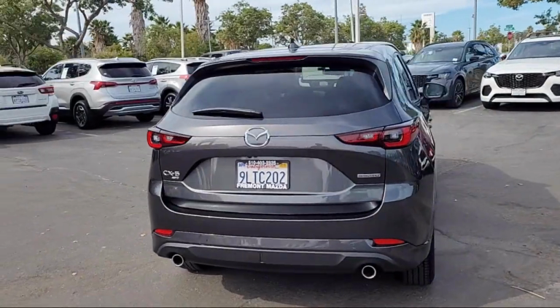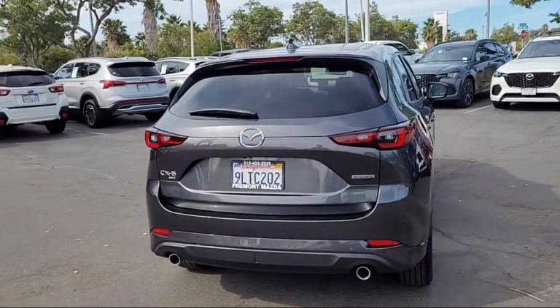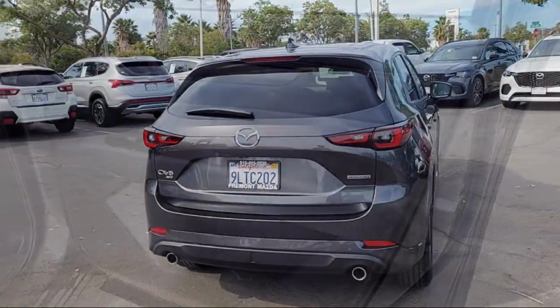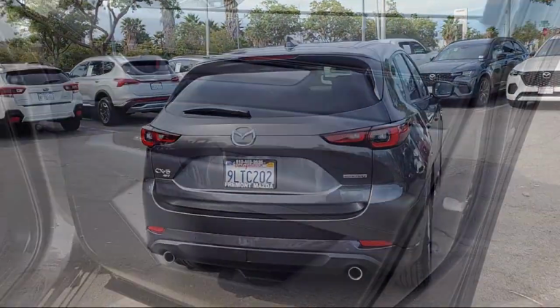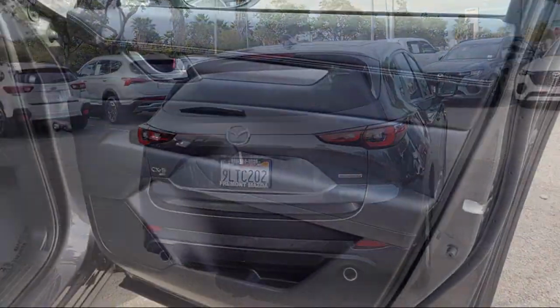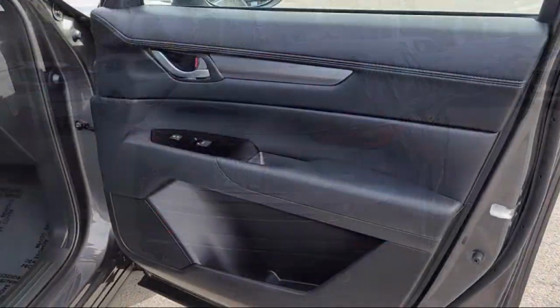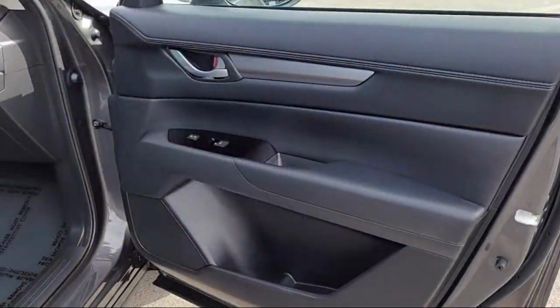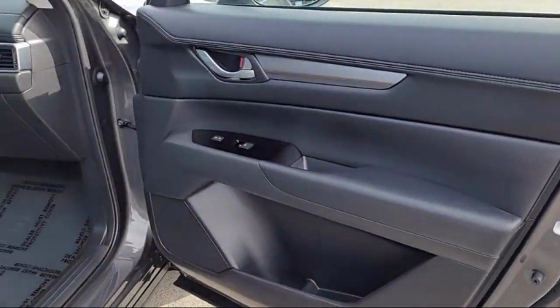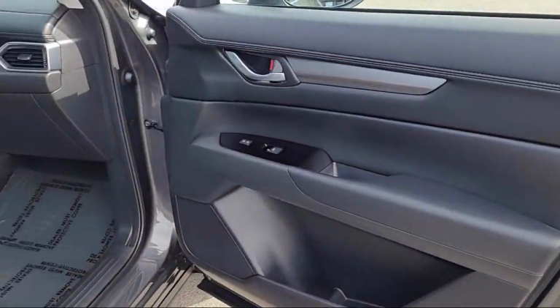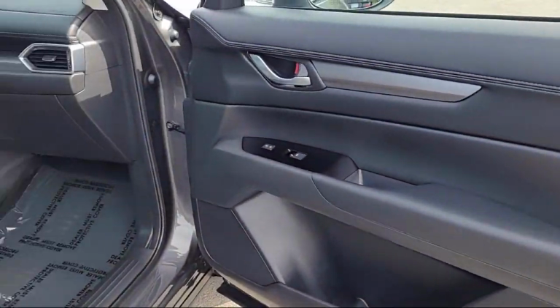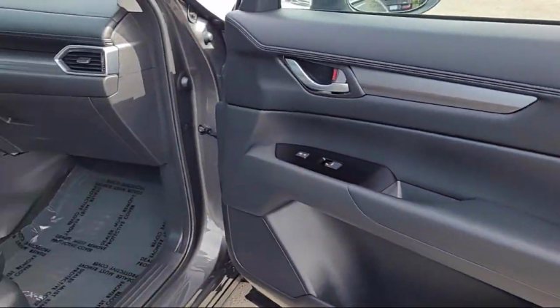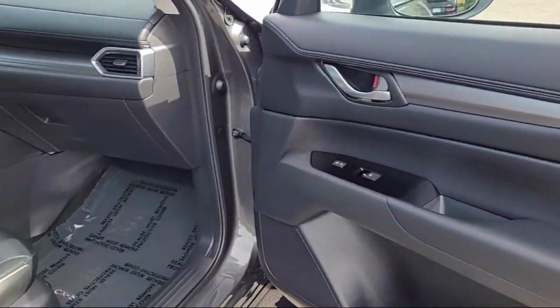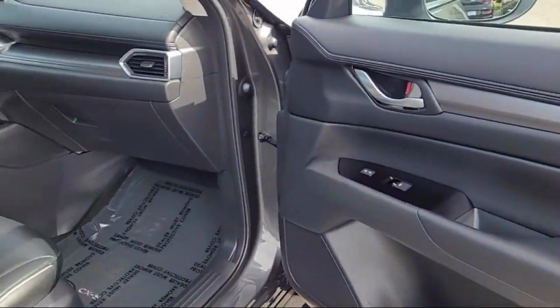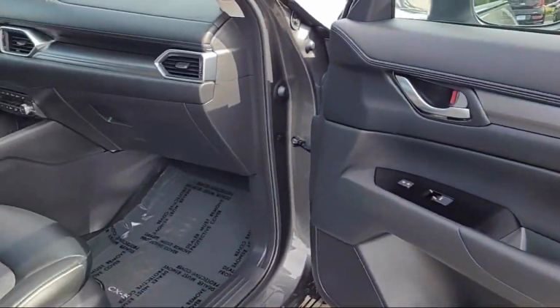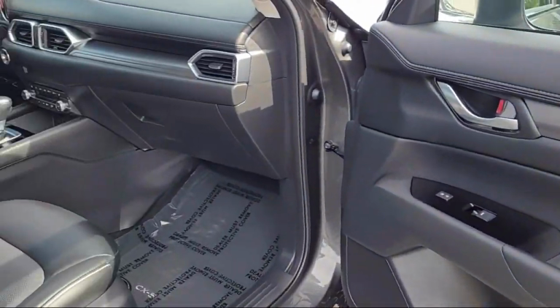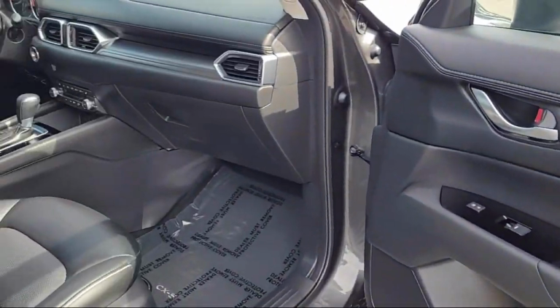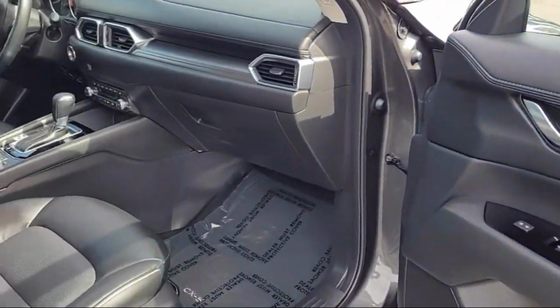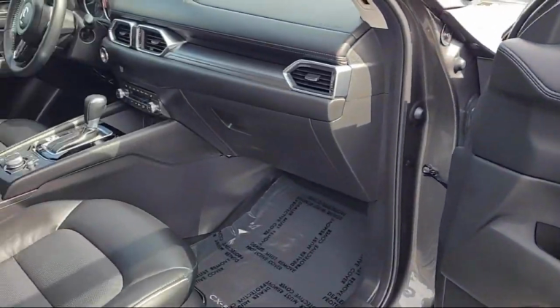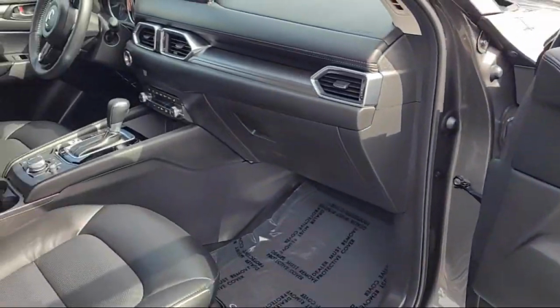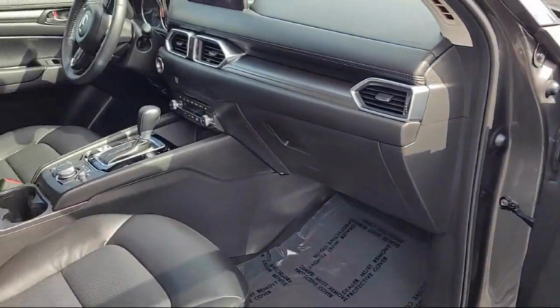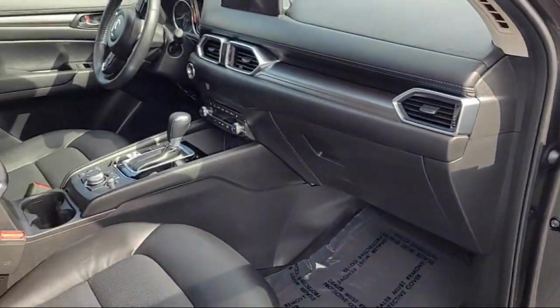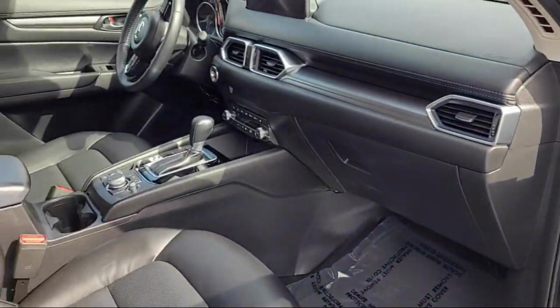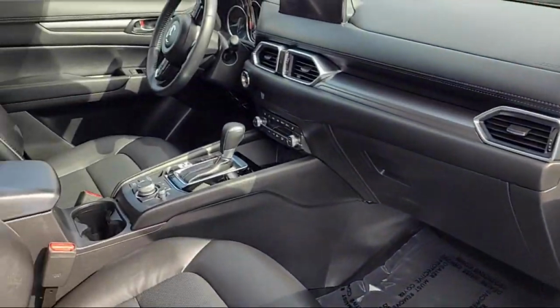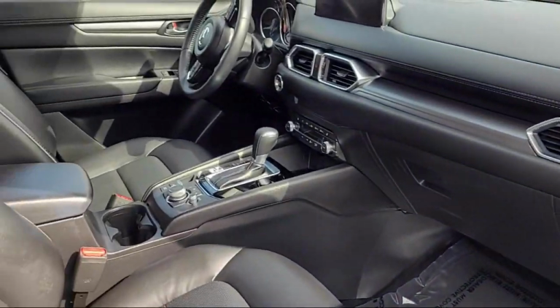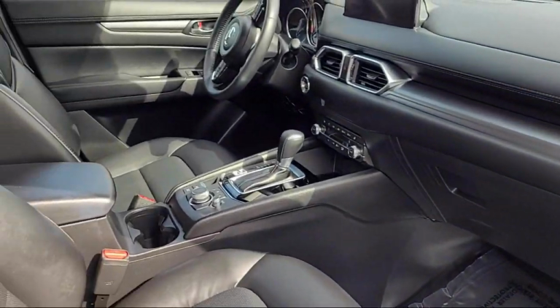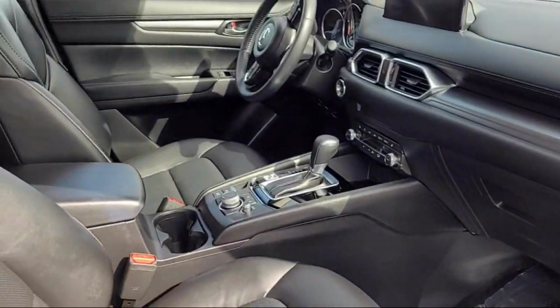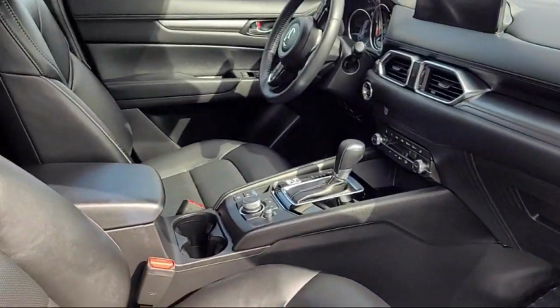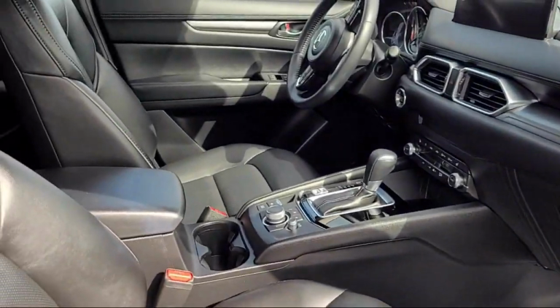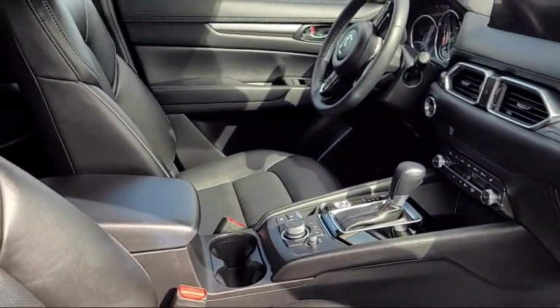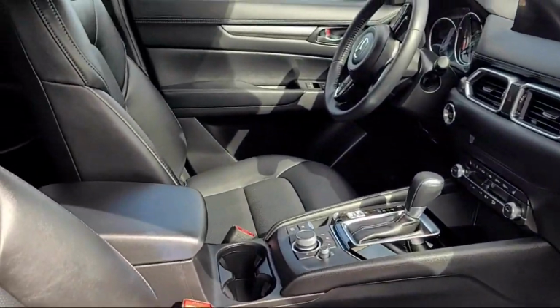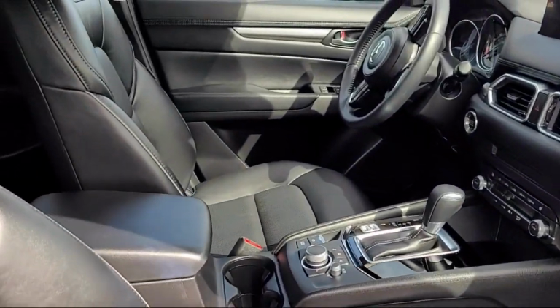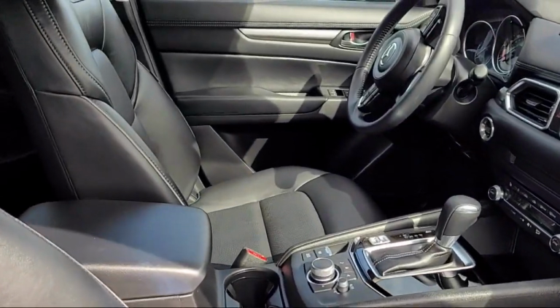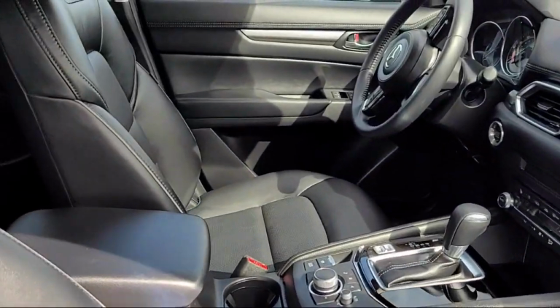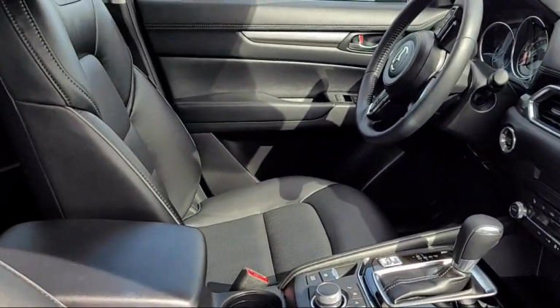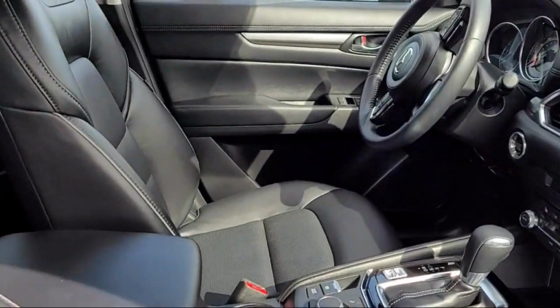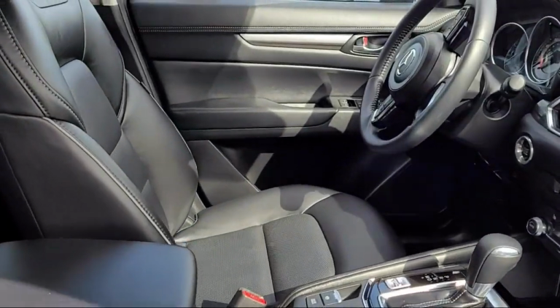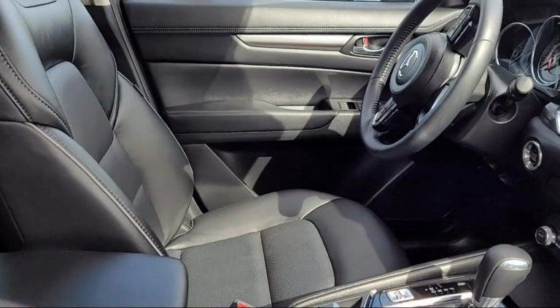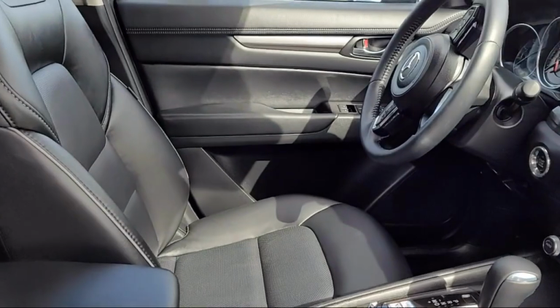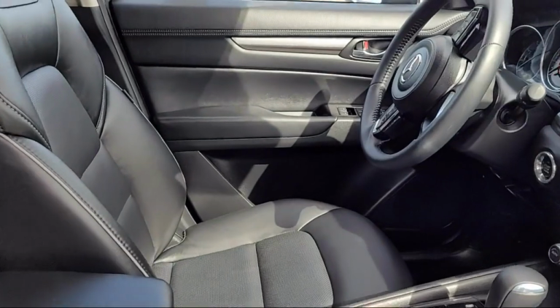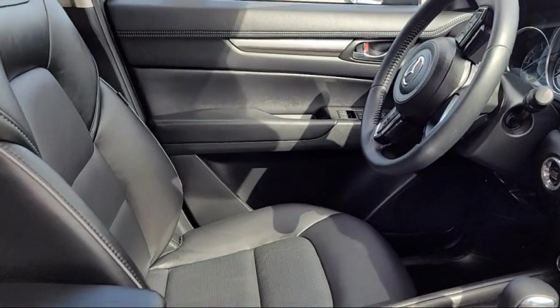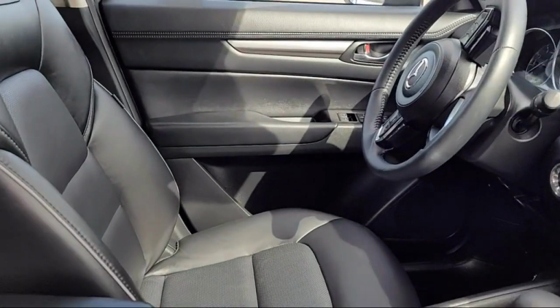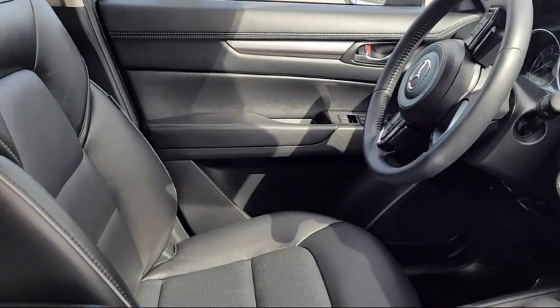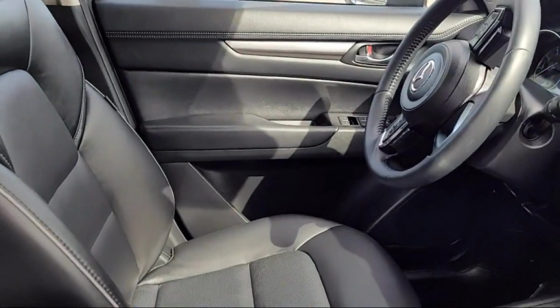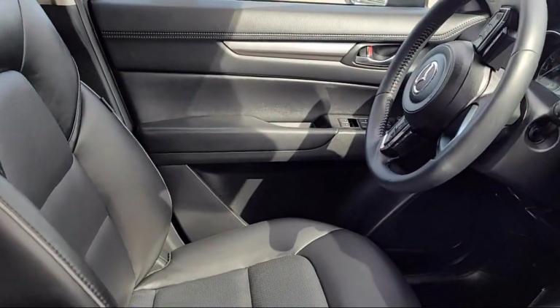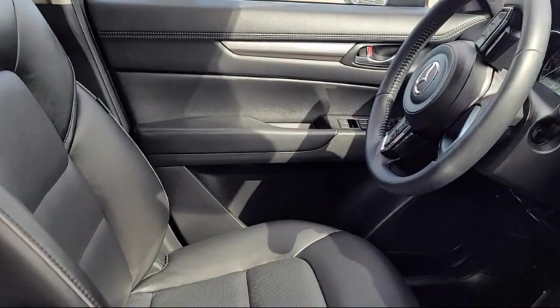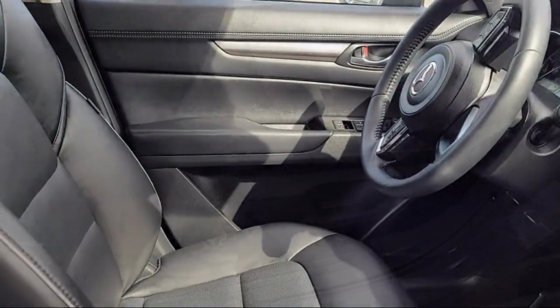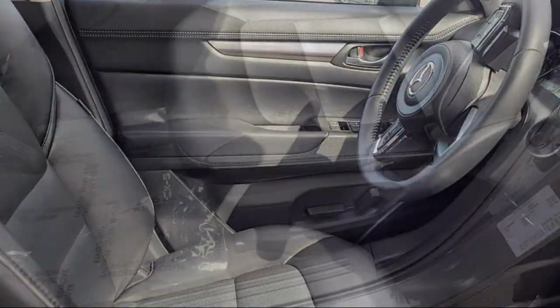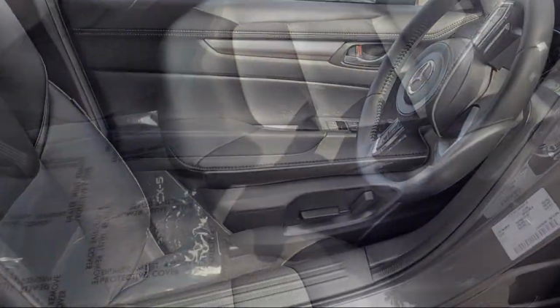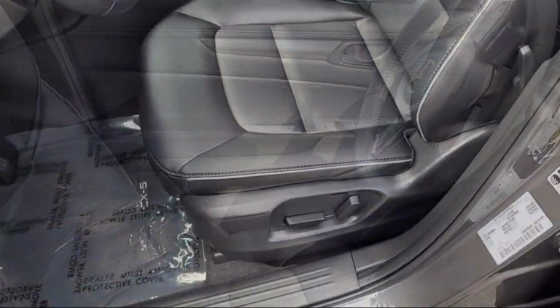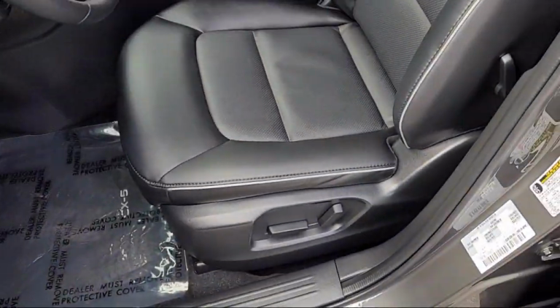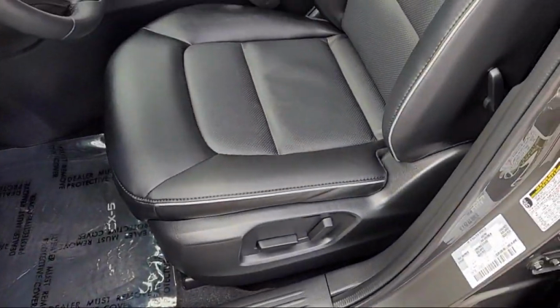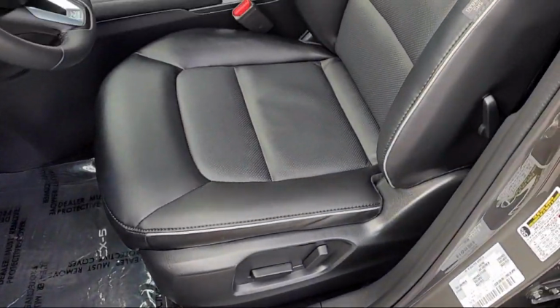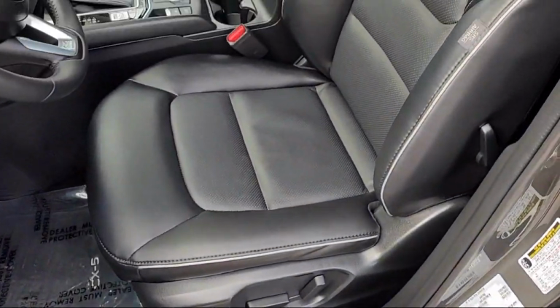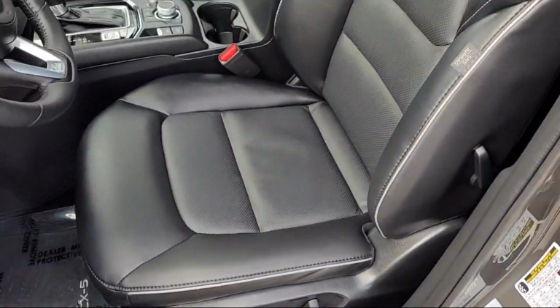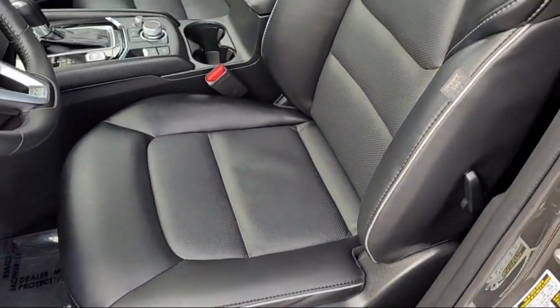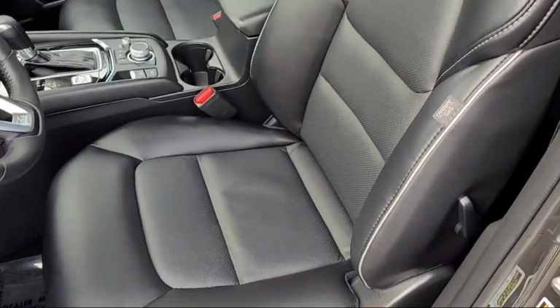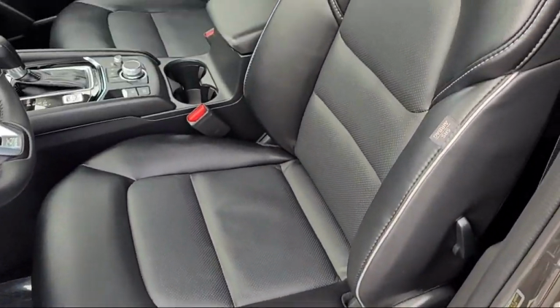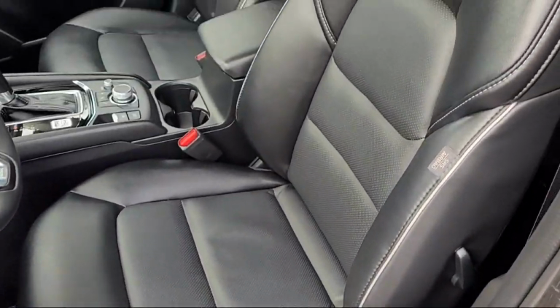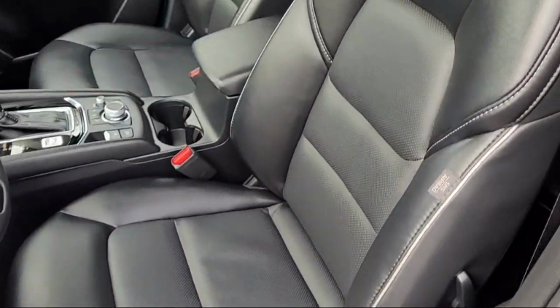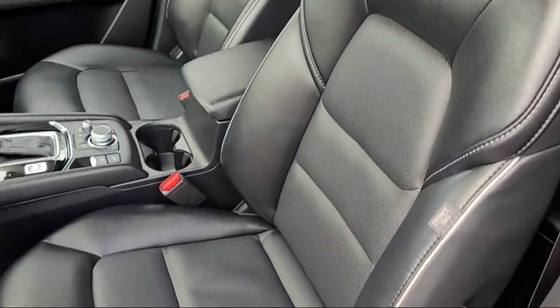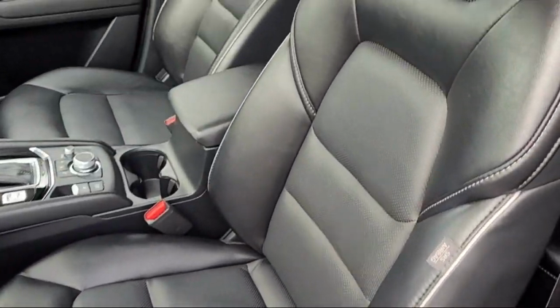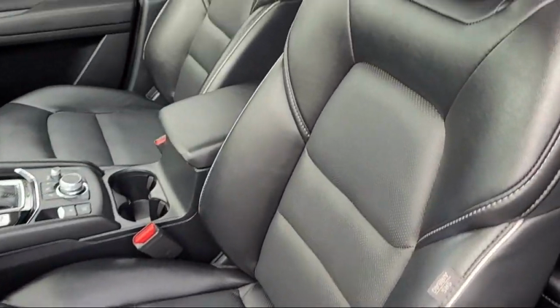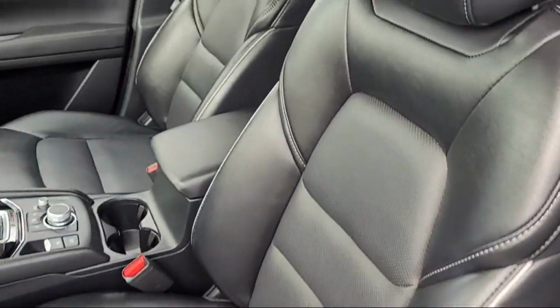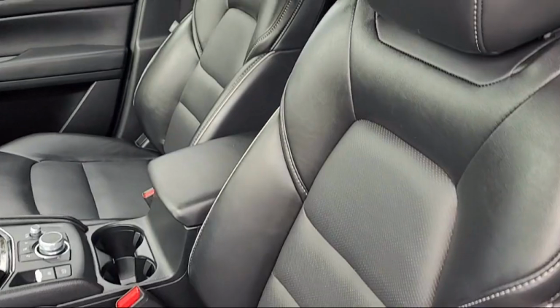Leatherette, multi-function commander control, only one previous owner, and has less than 10,000 miles on the odometer.